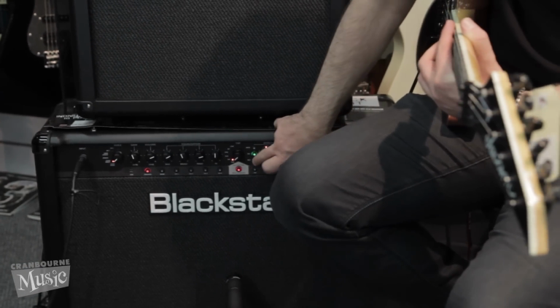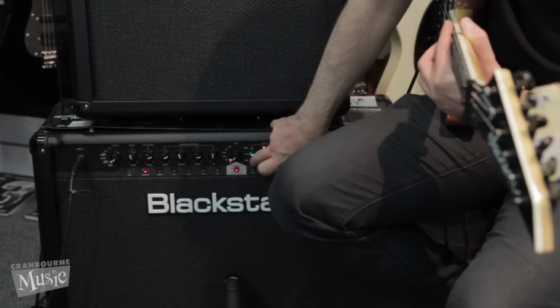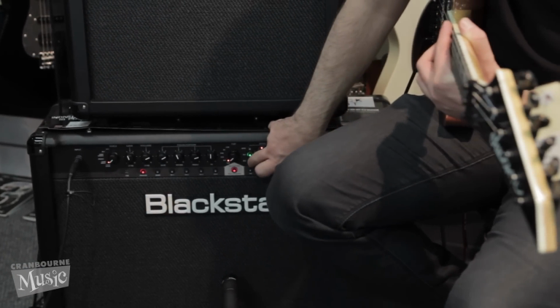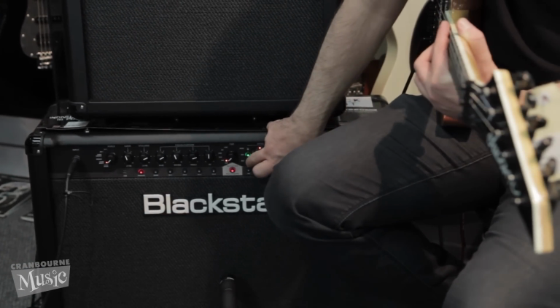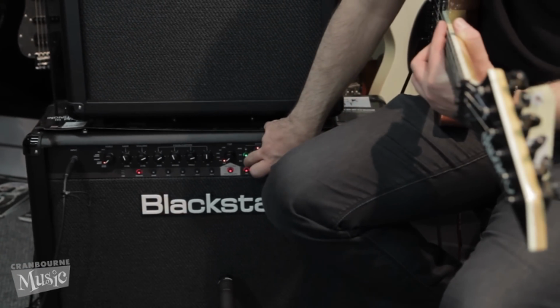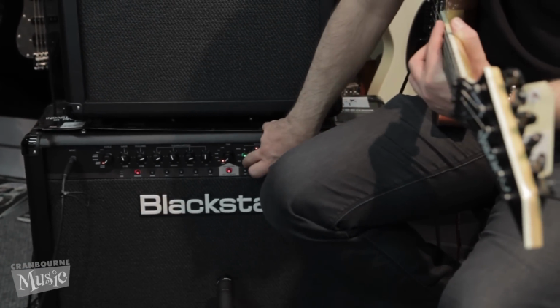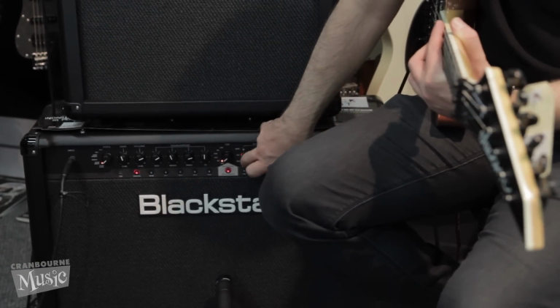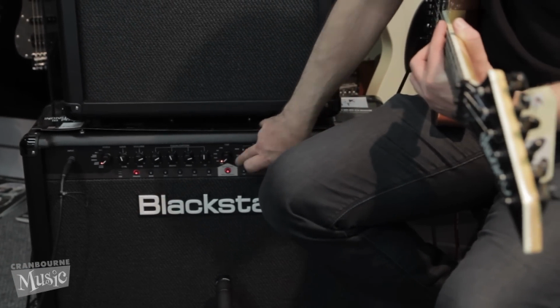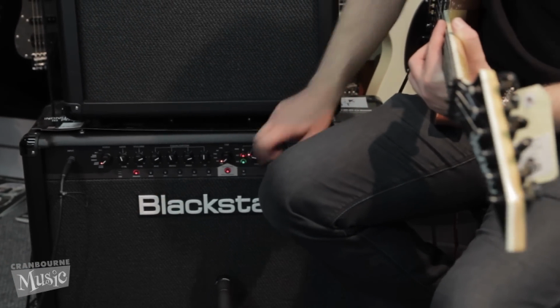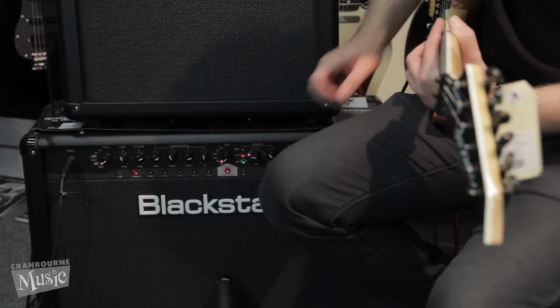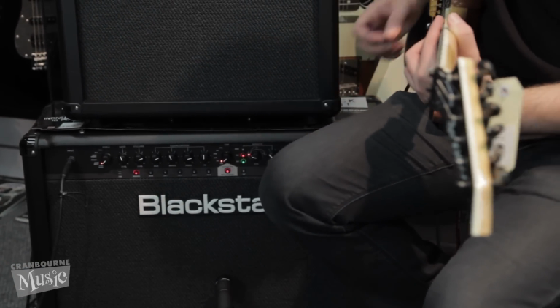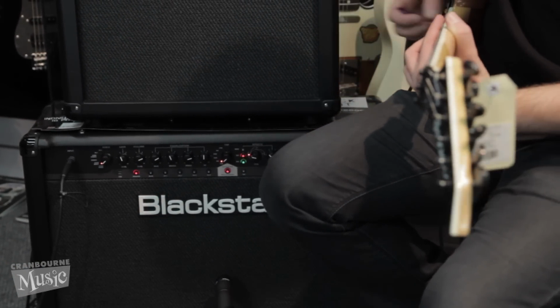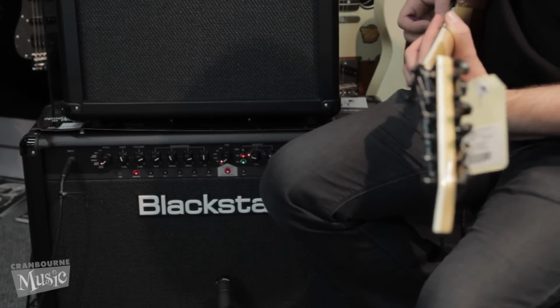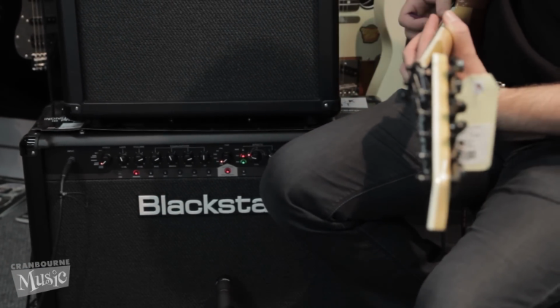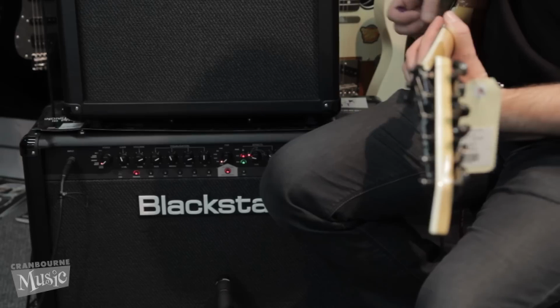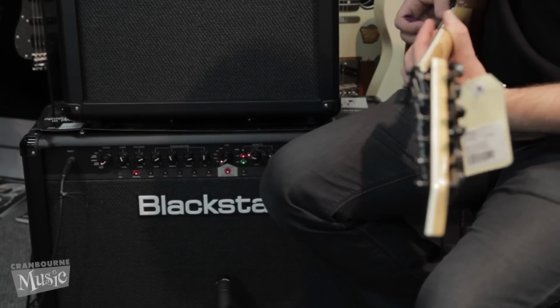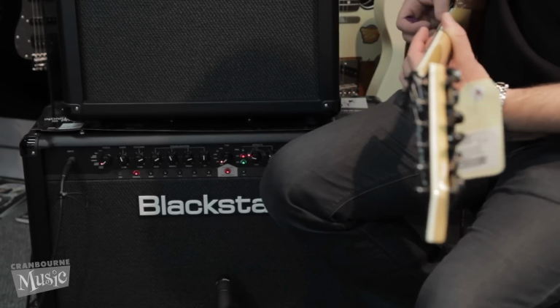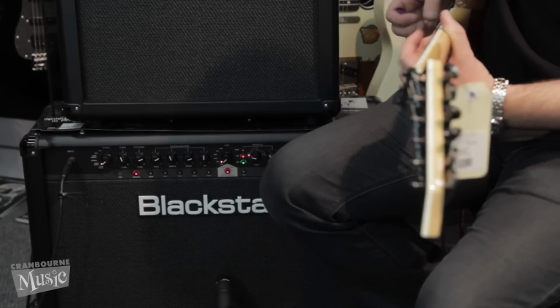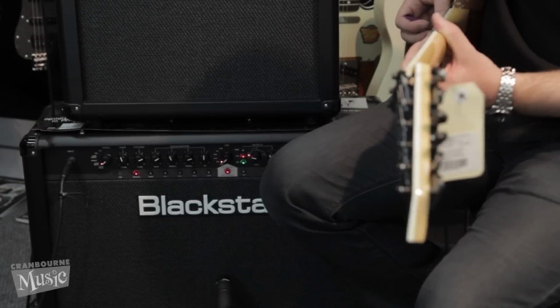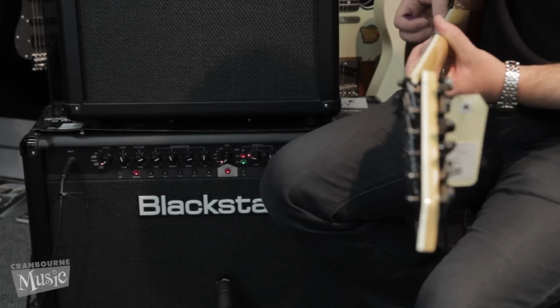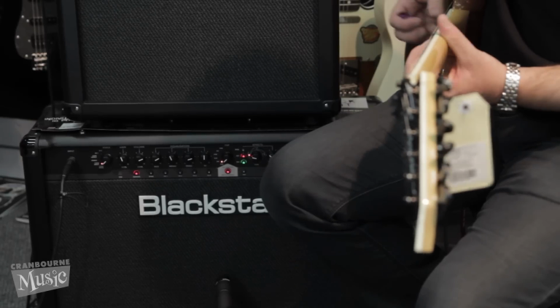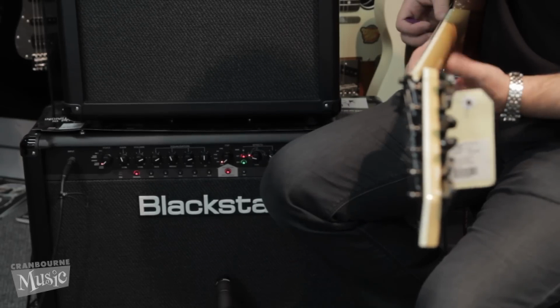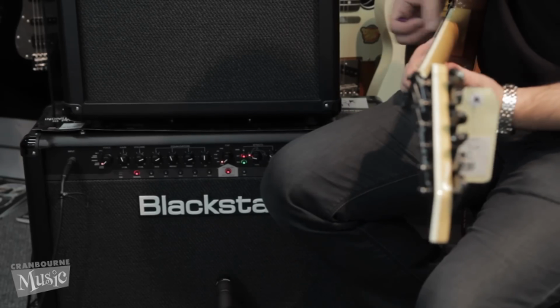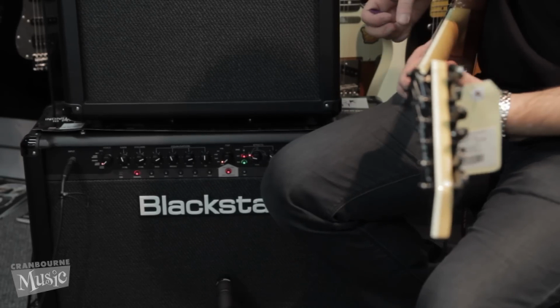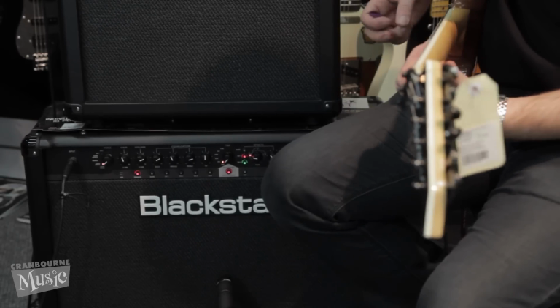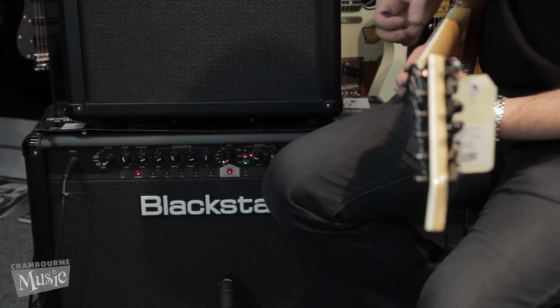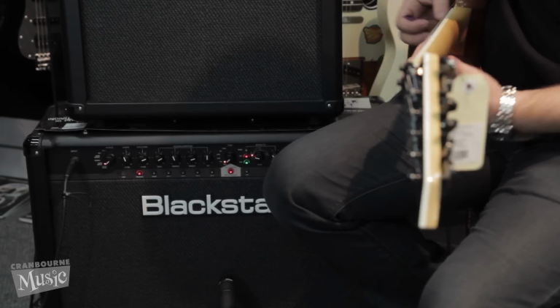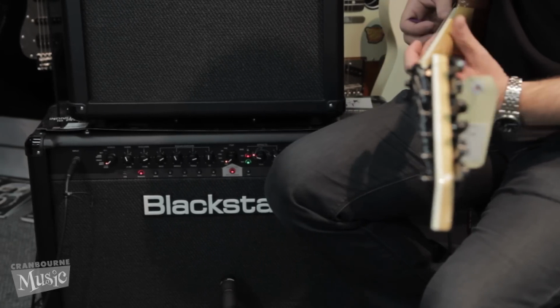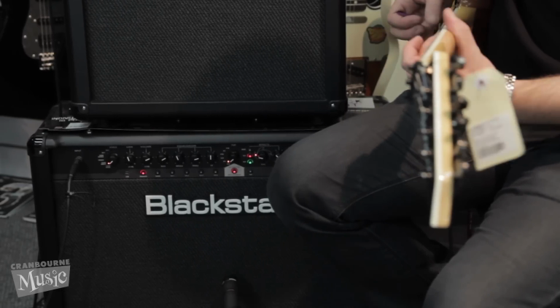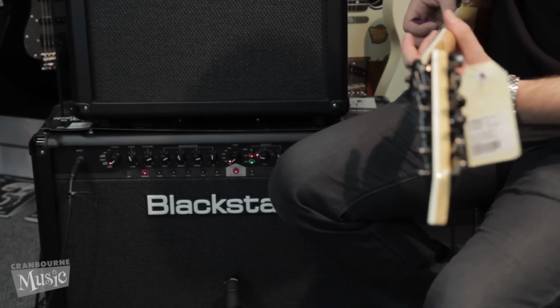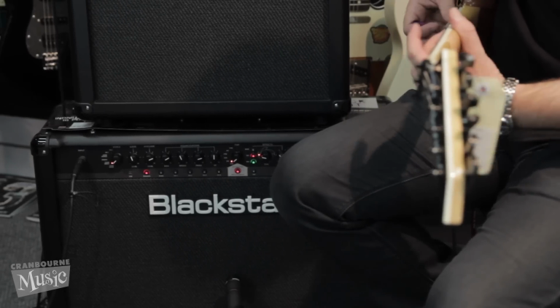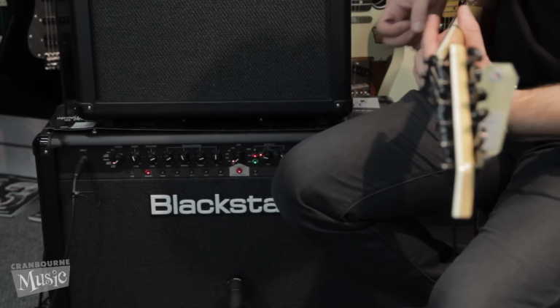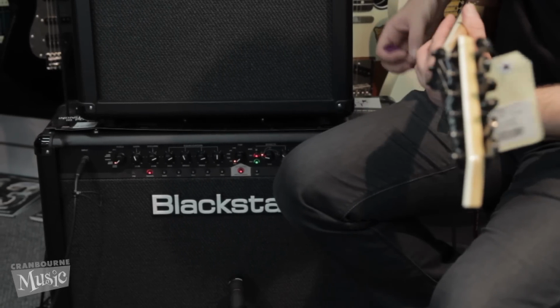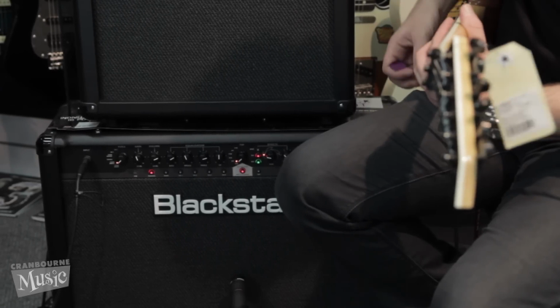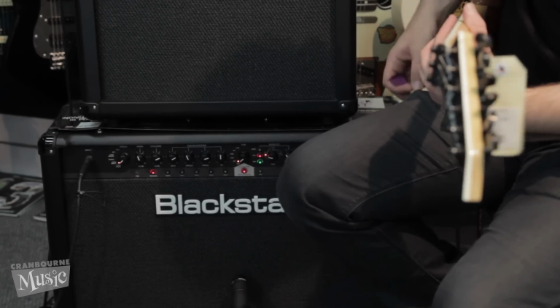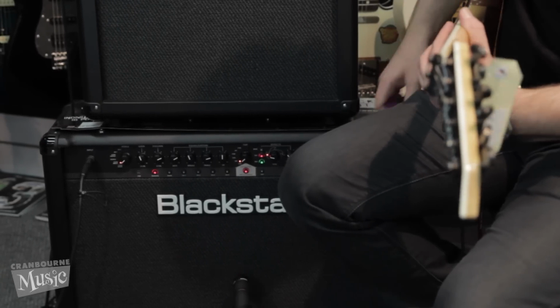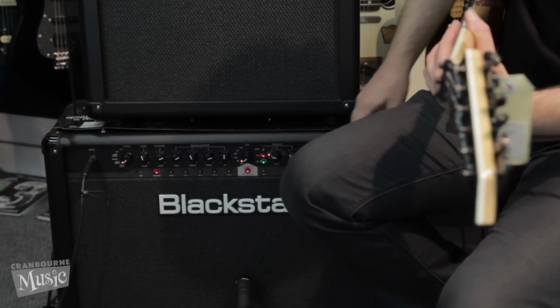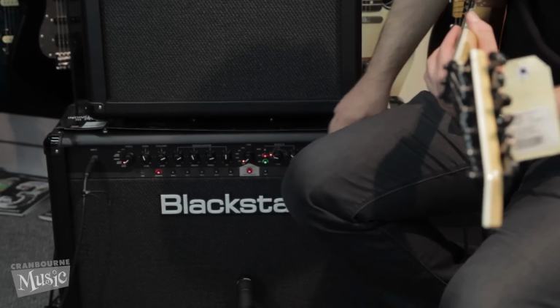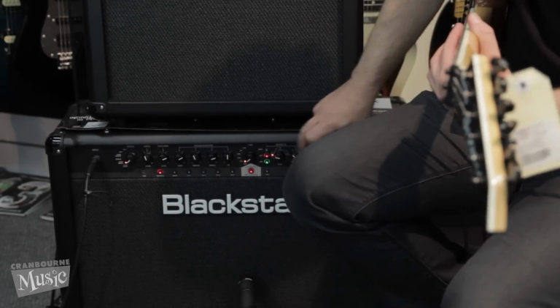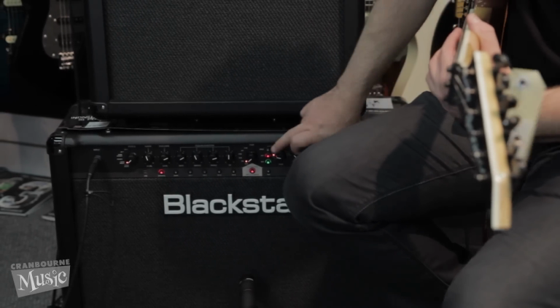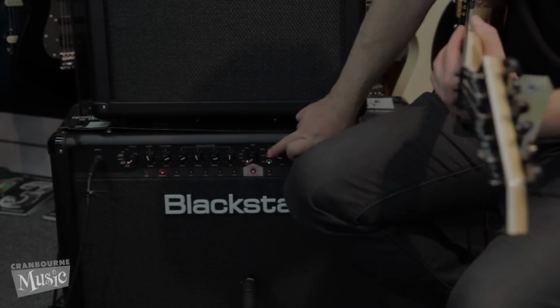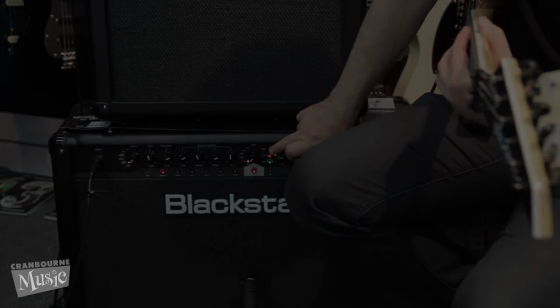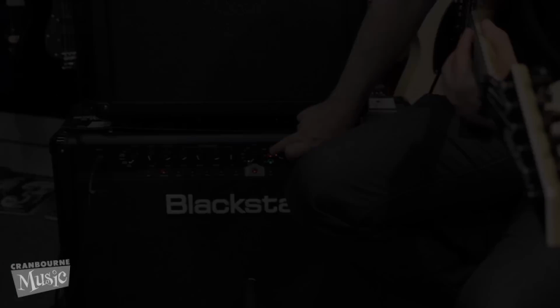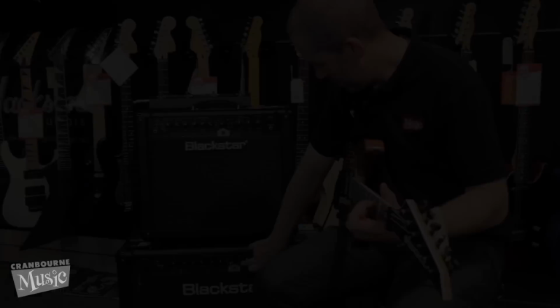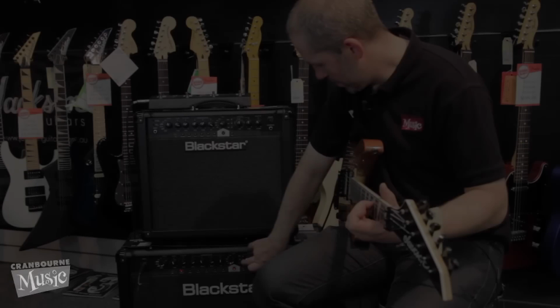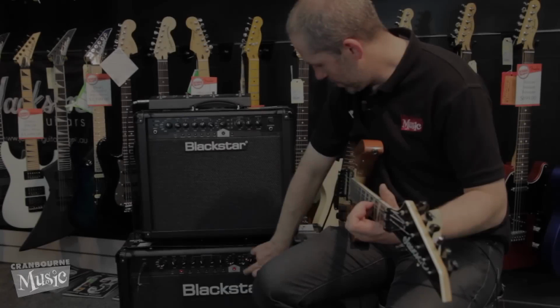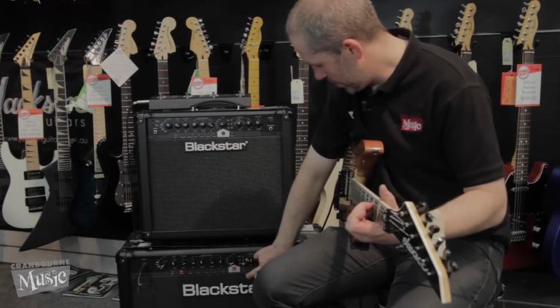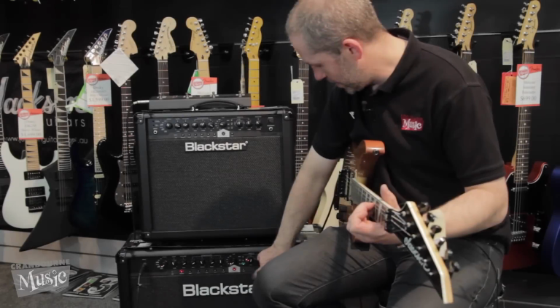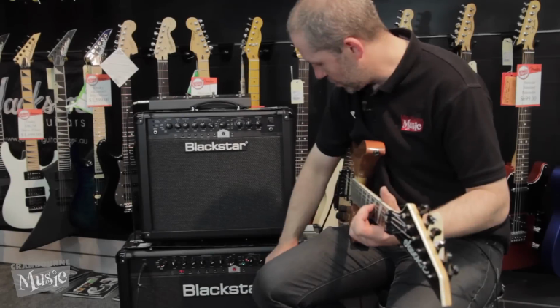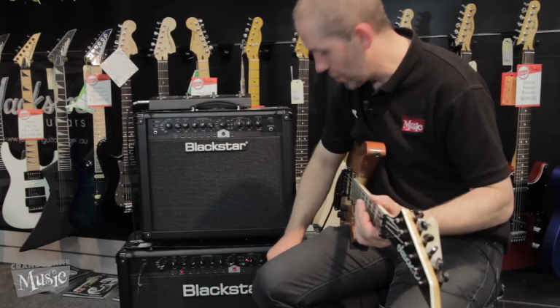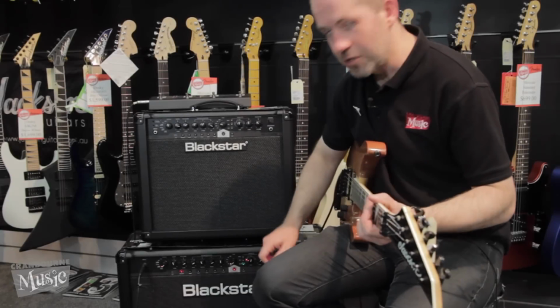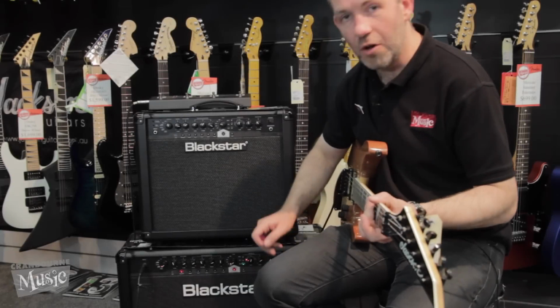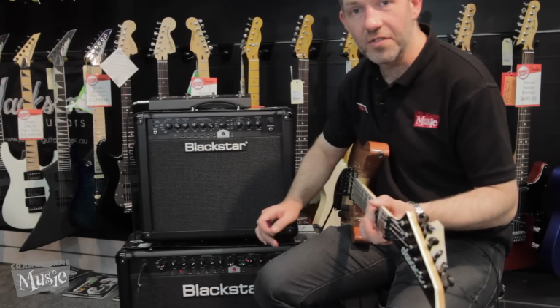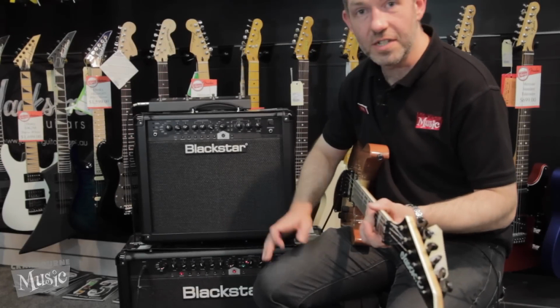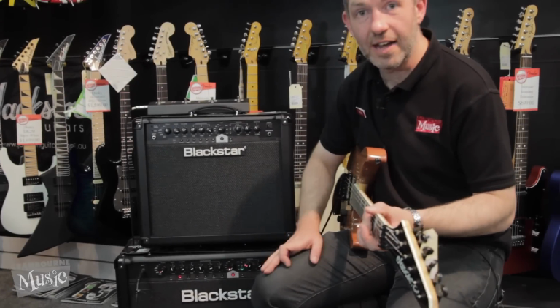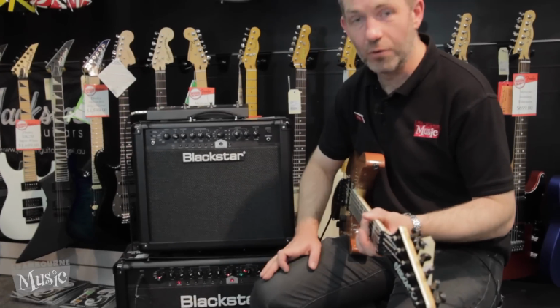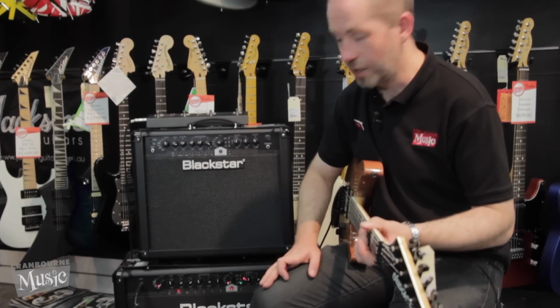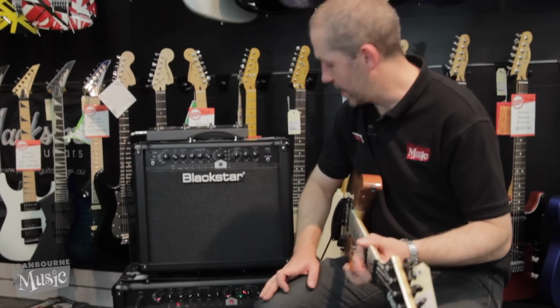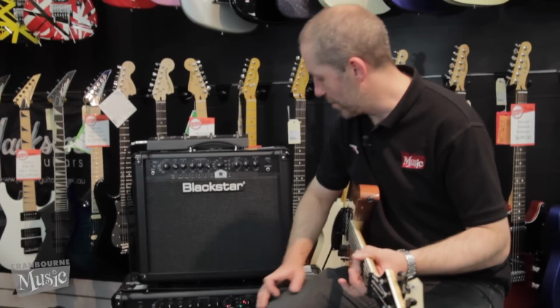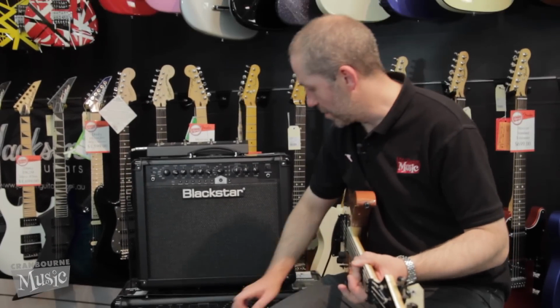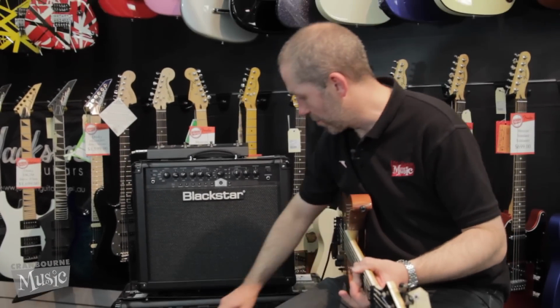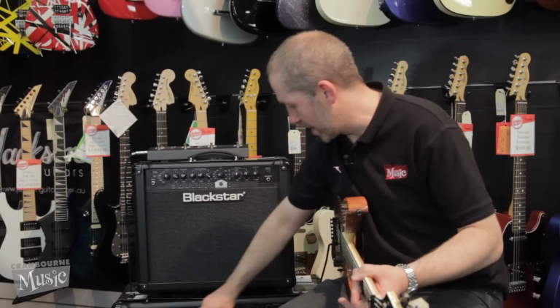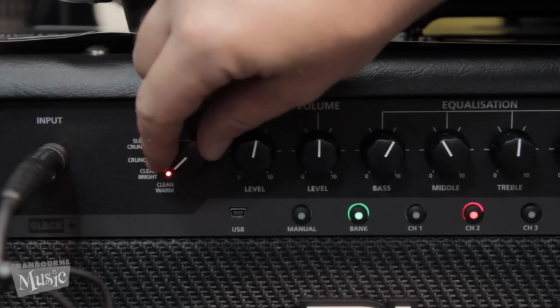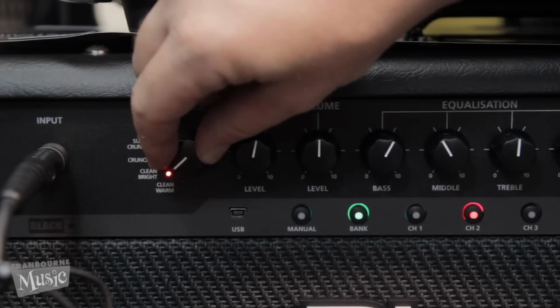Maybe you'd like a bit of reverb. Let's turn these off and just have a look at some of the preamps.